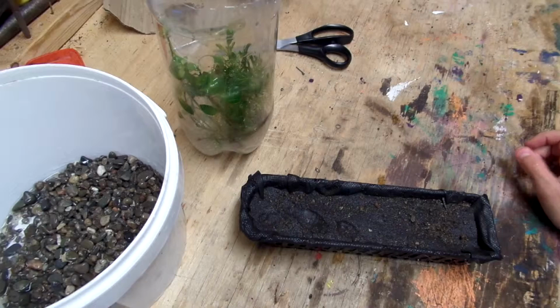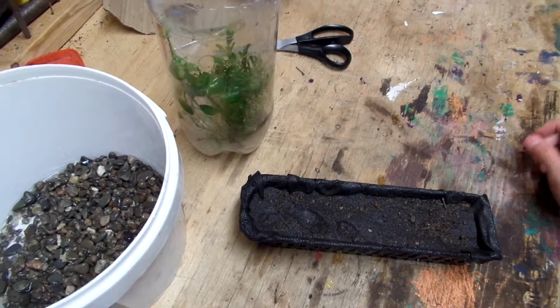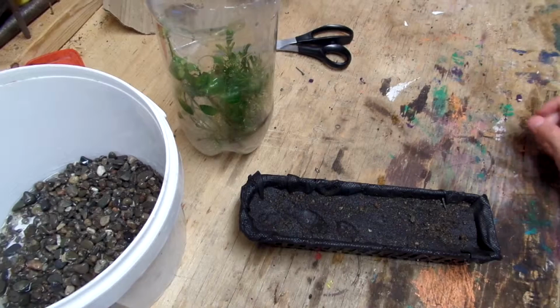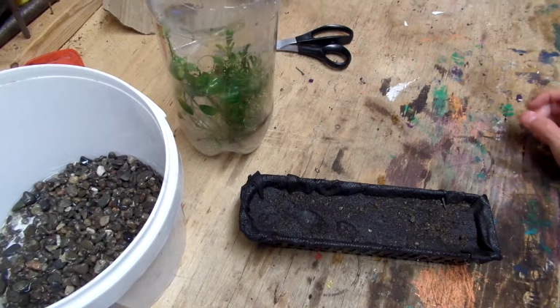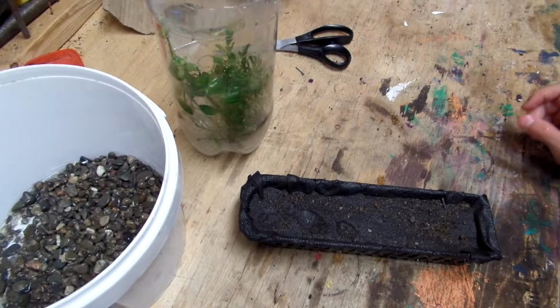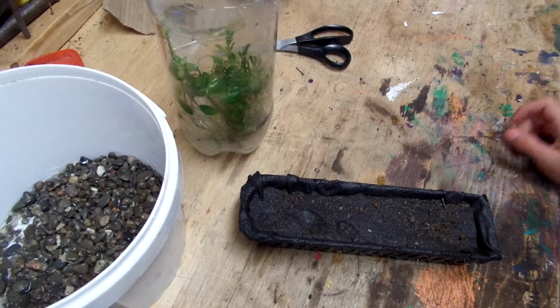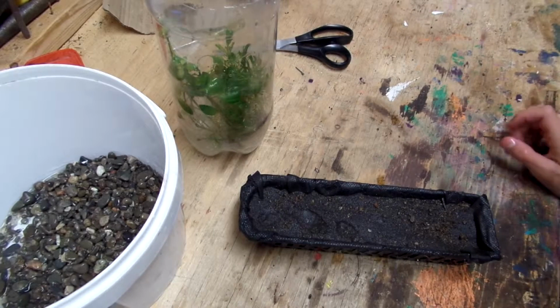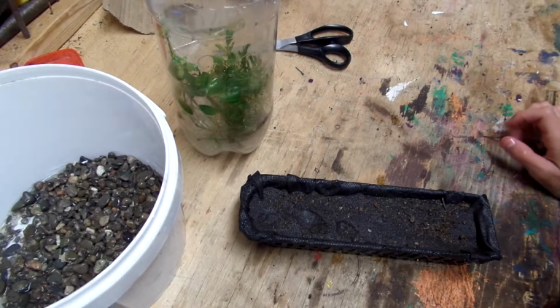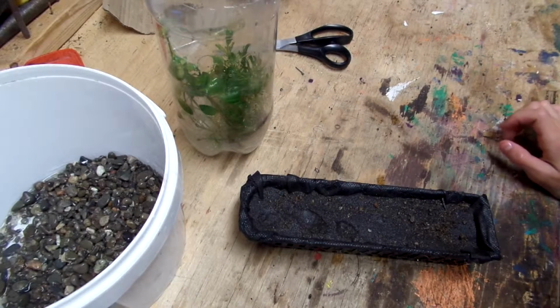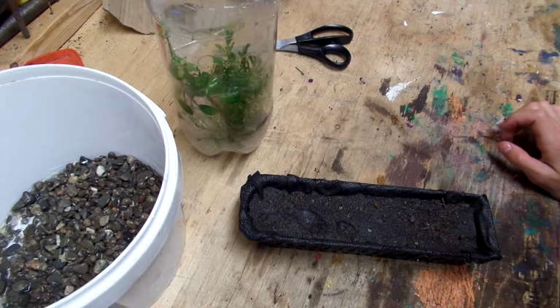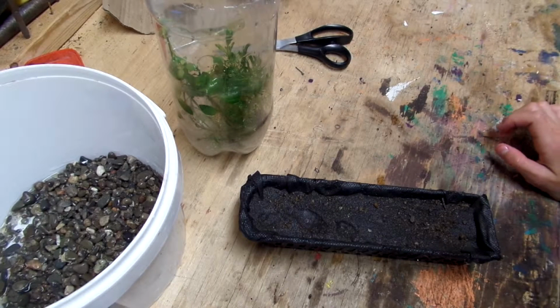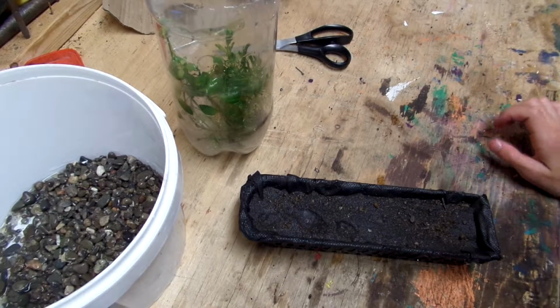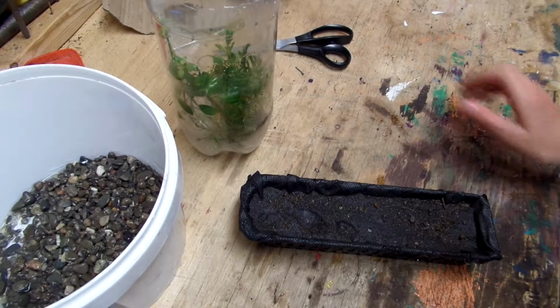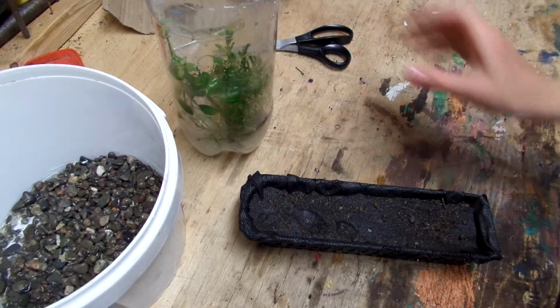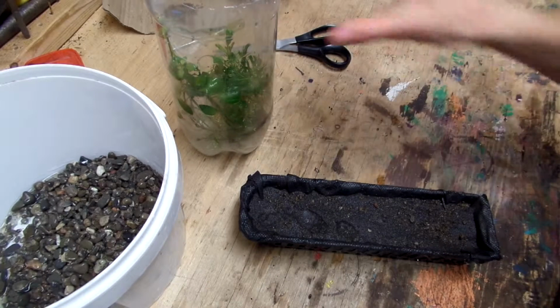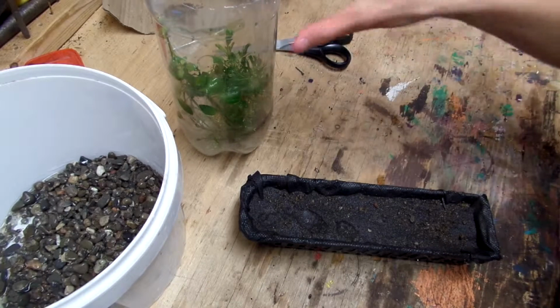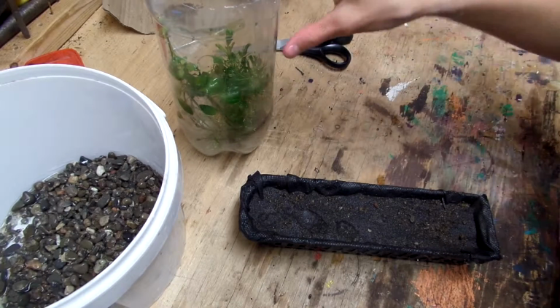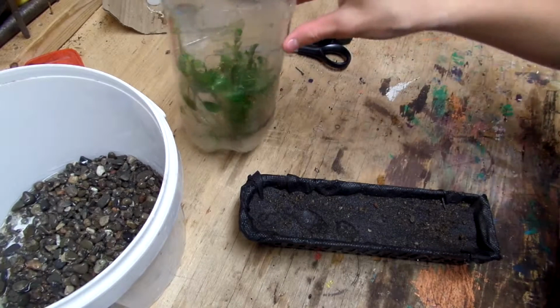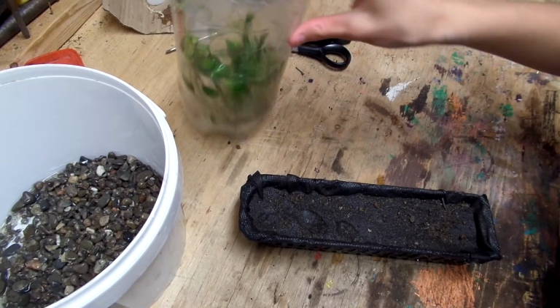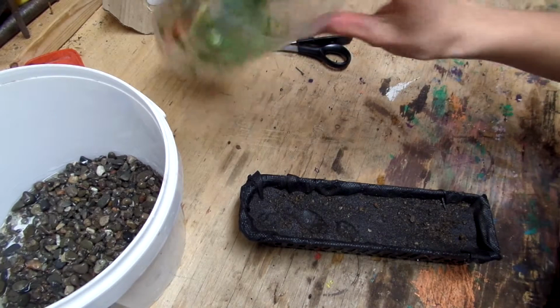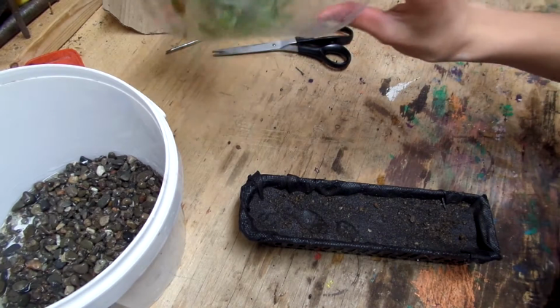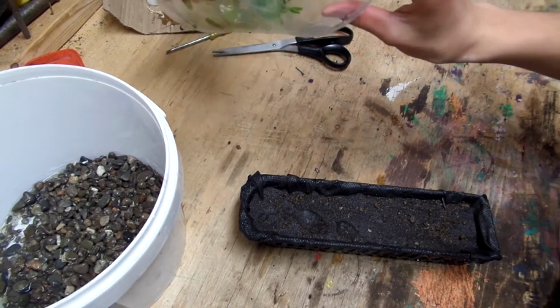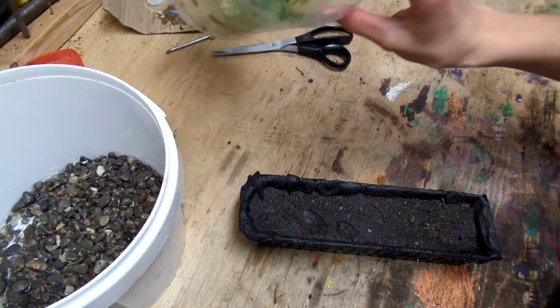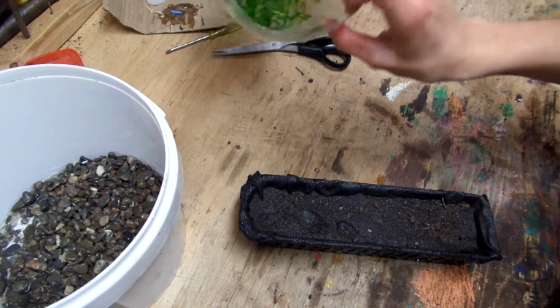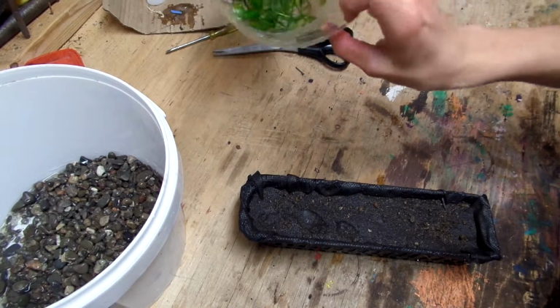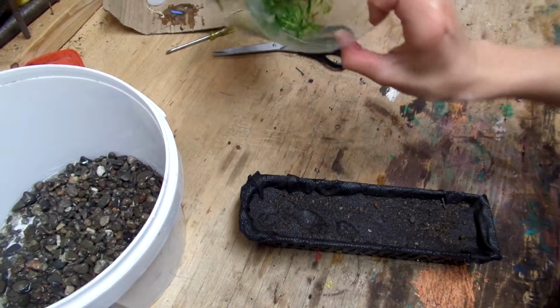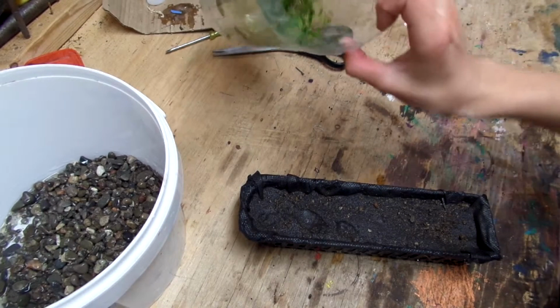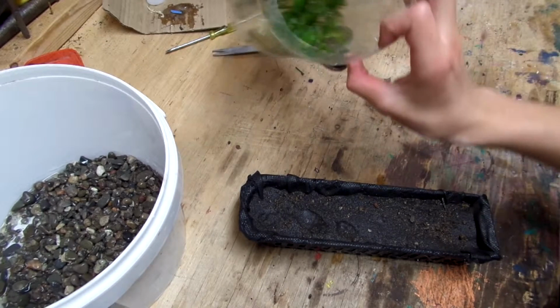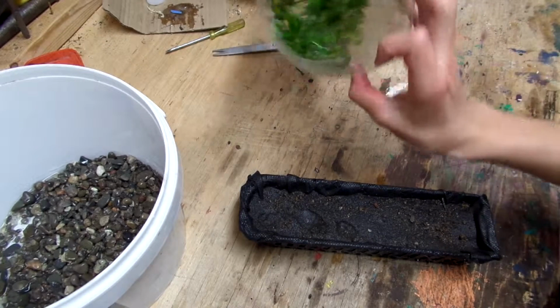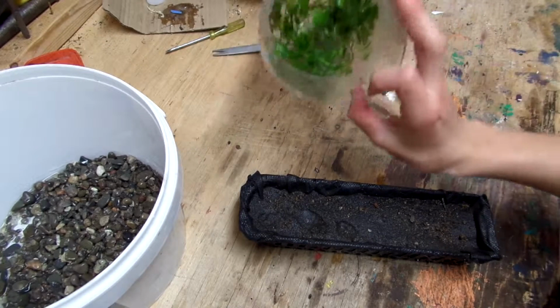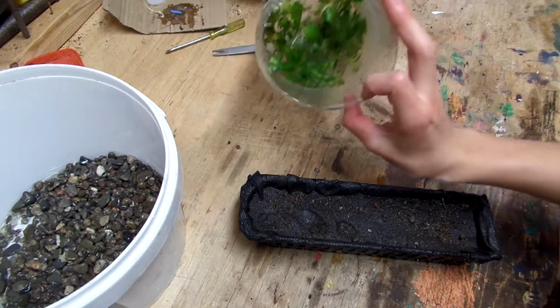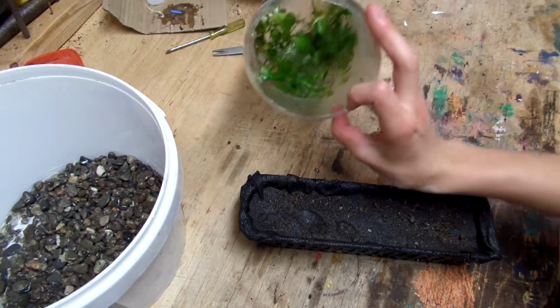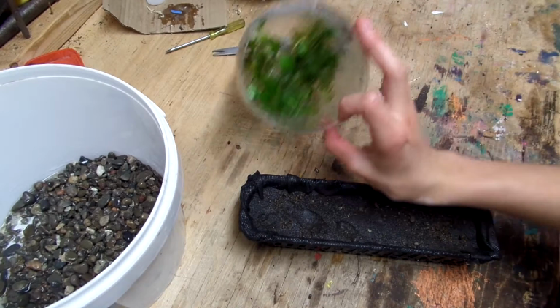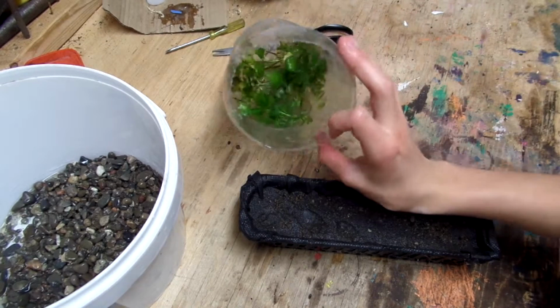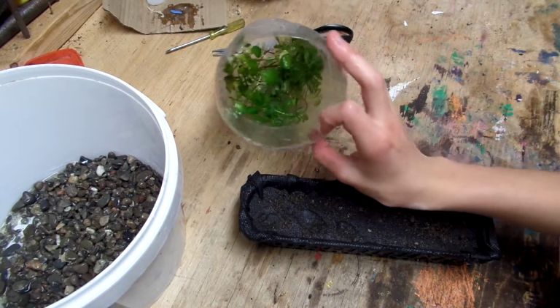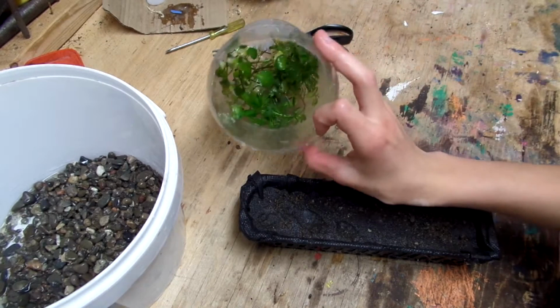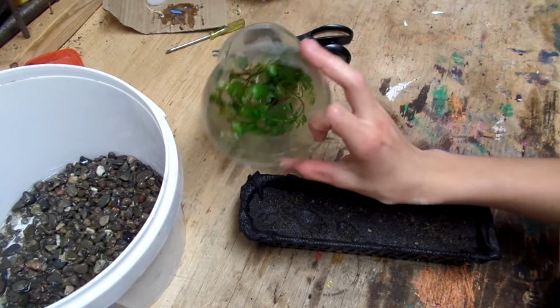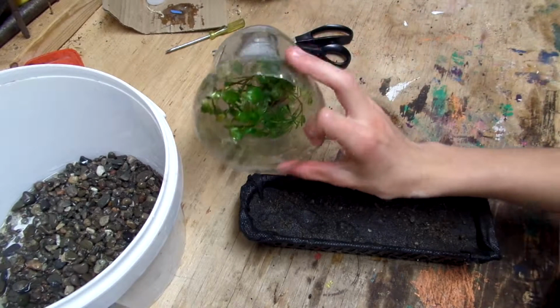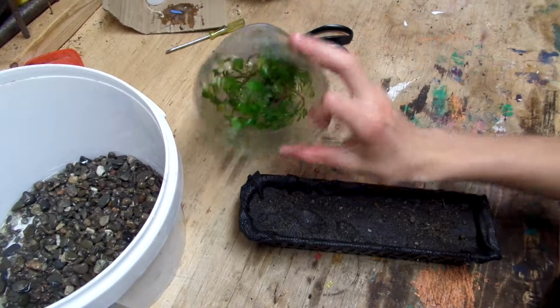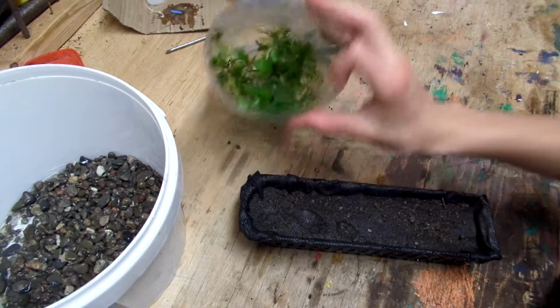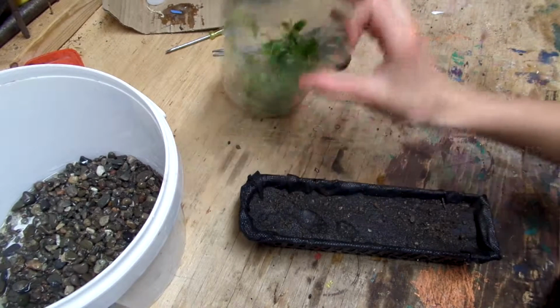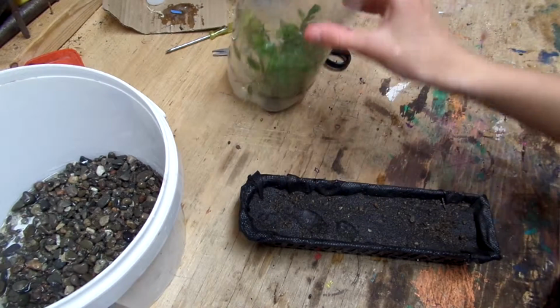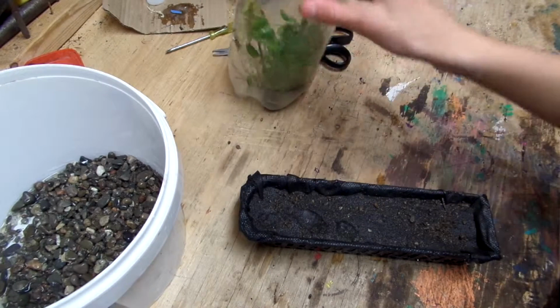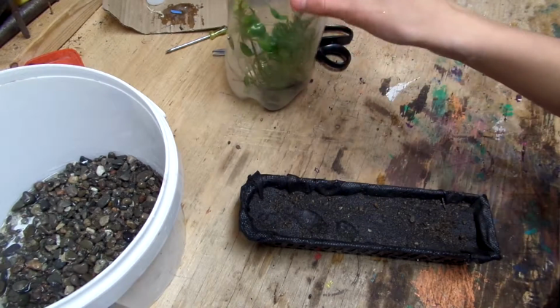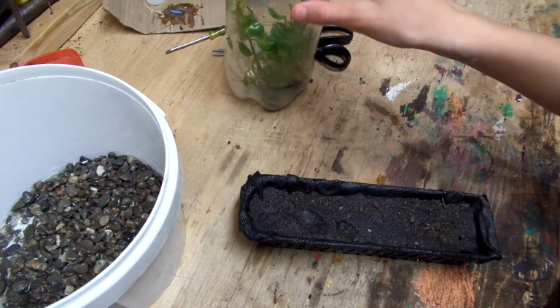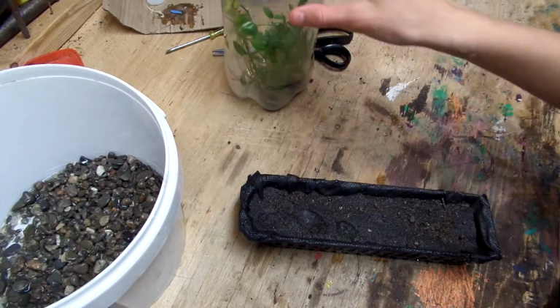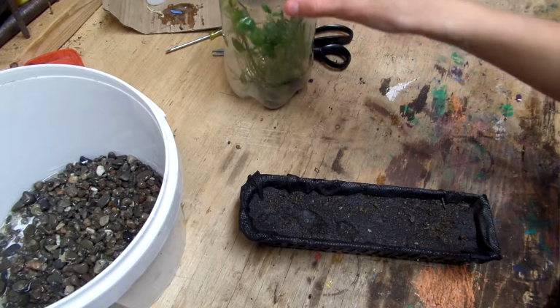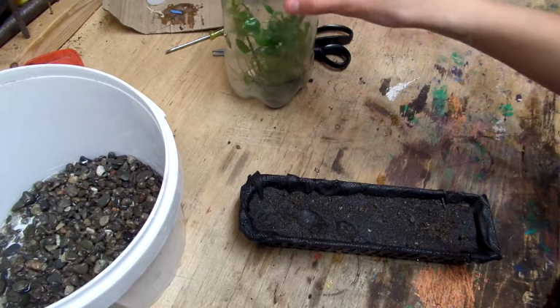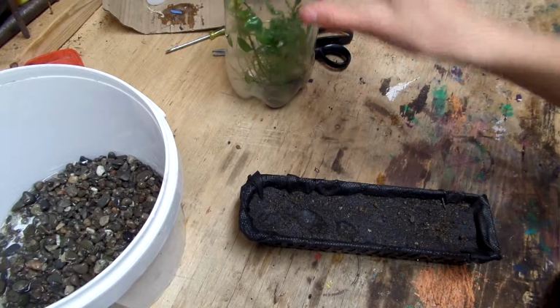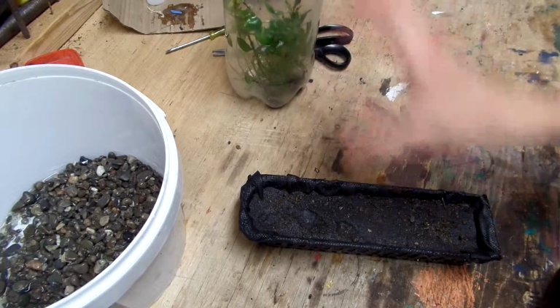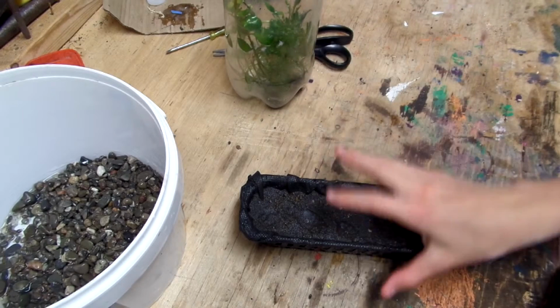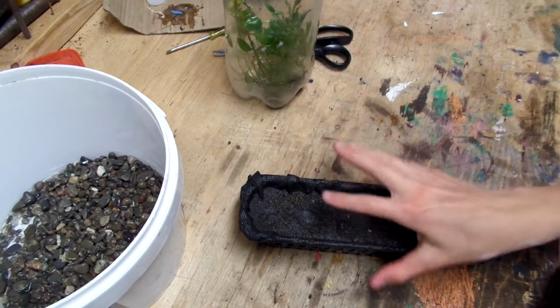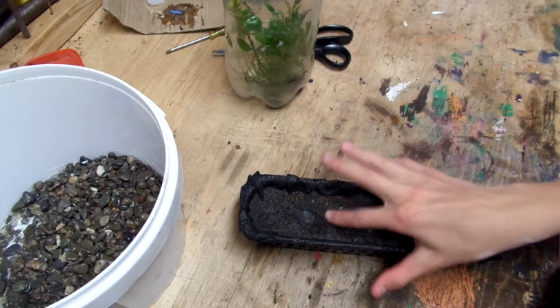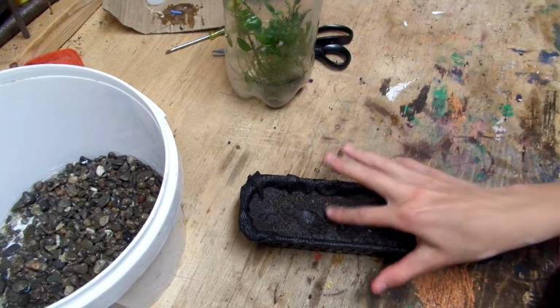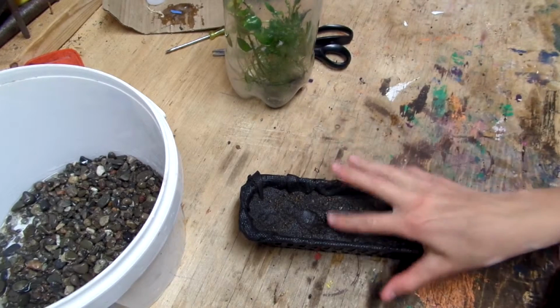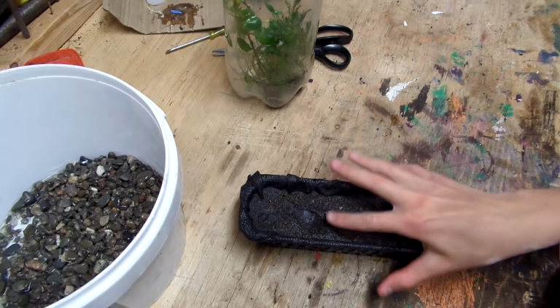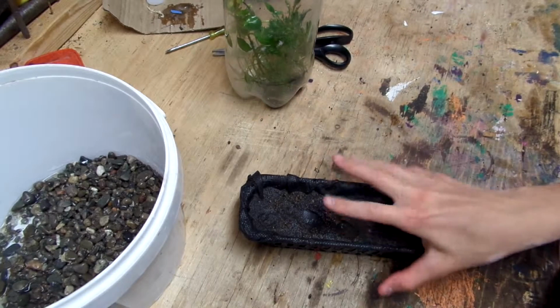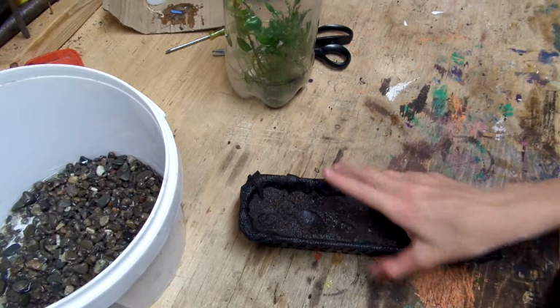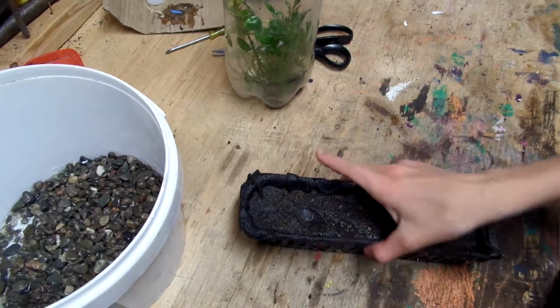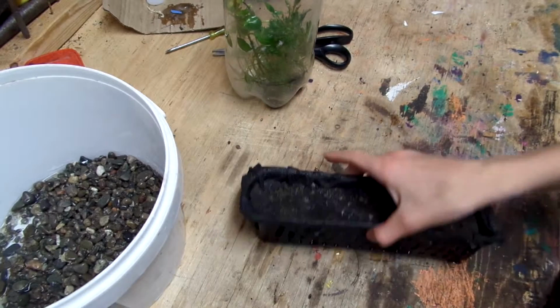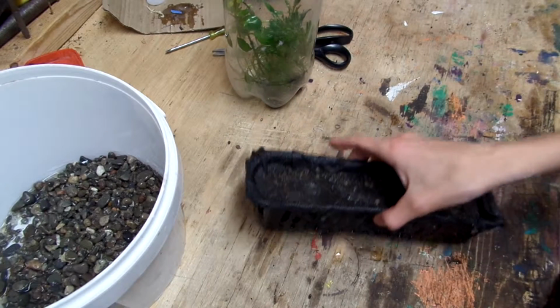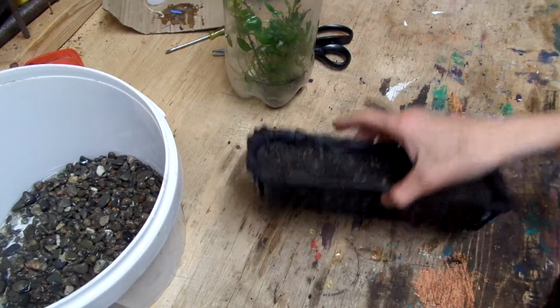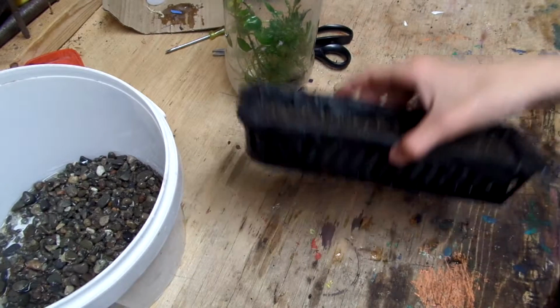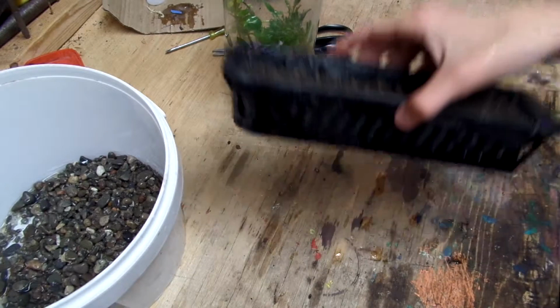Hi guys, Kid Vs. World here, and I'm going to be planting some aquatic plants in this pot here.